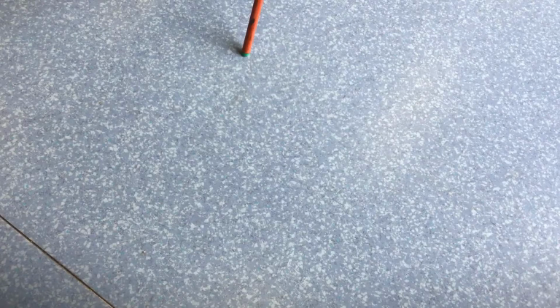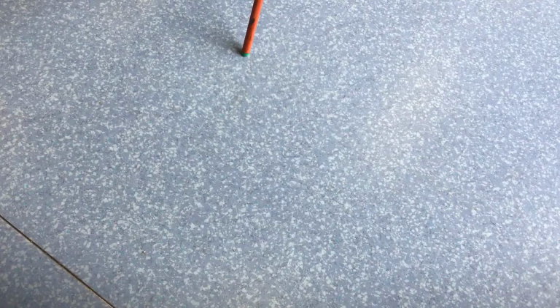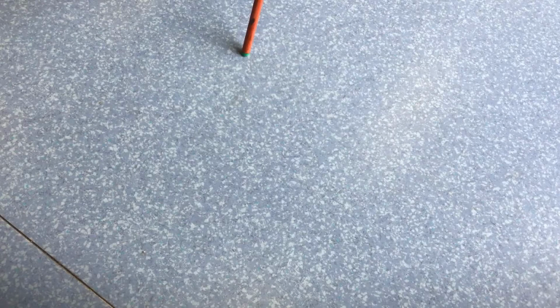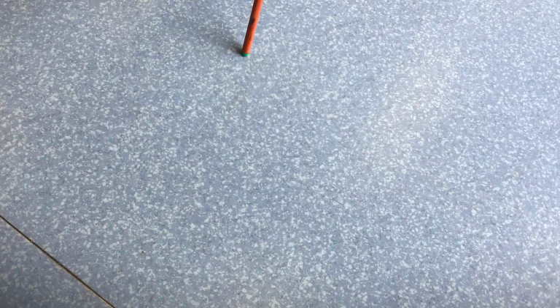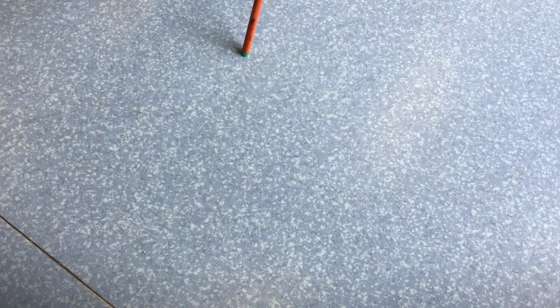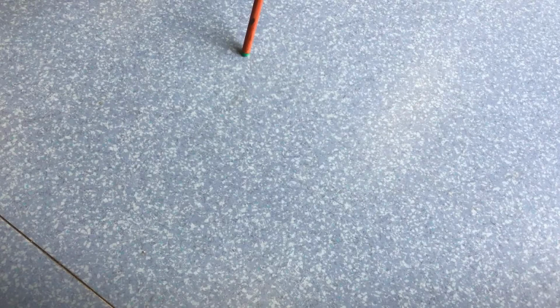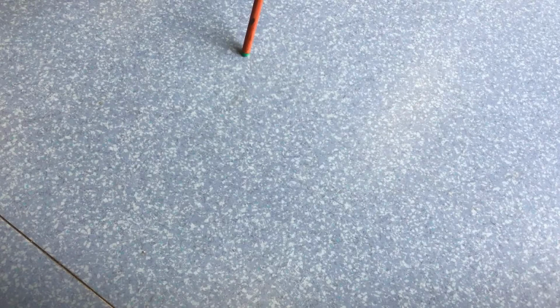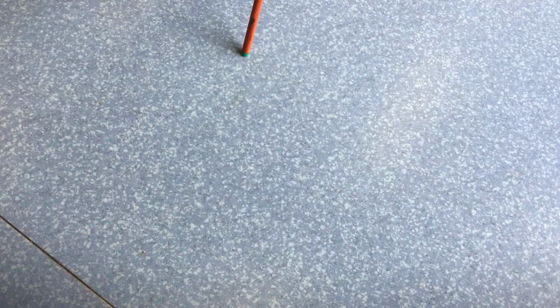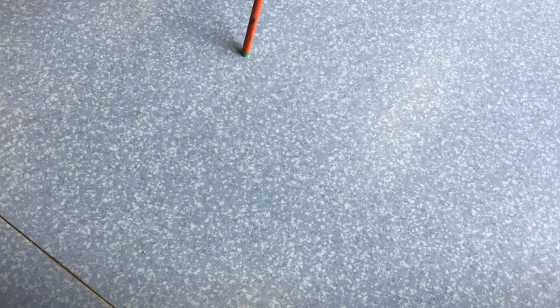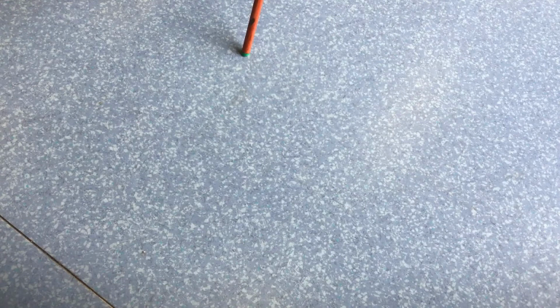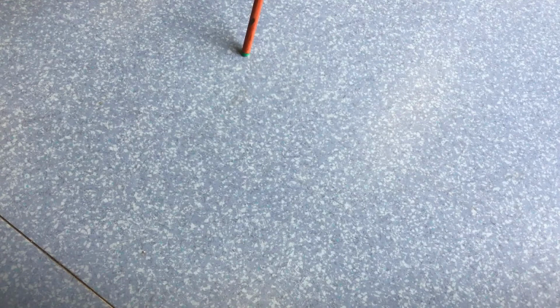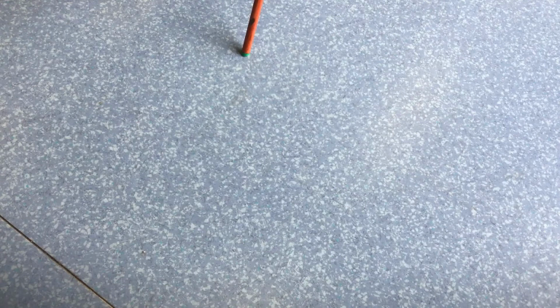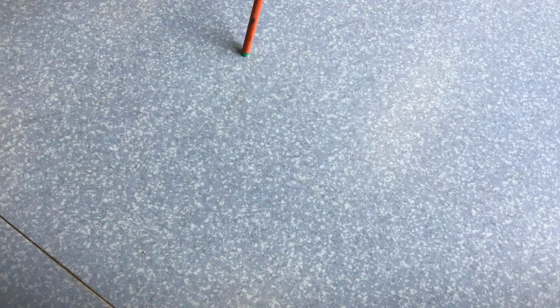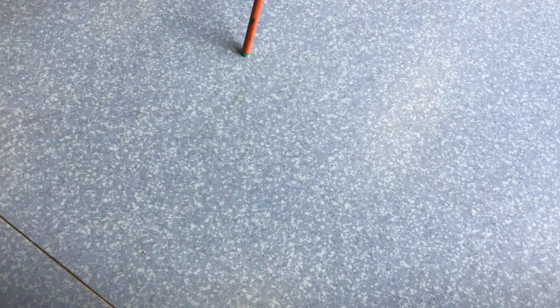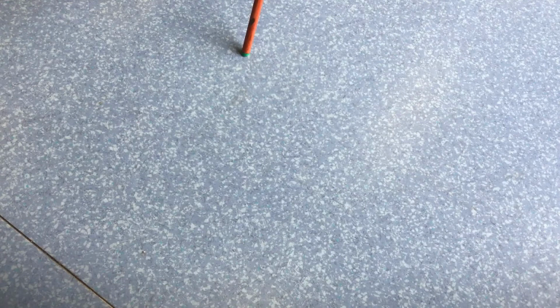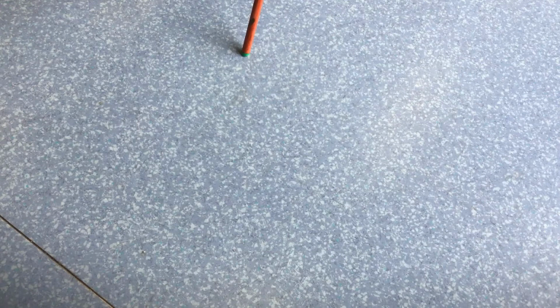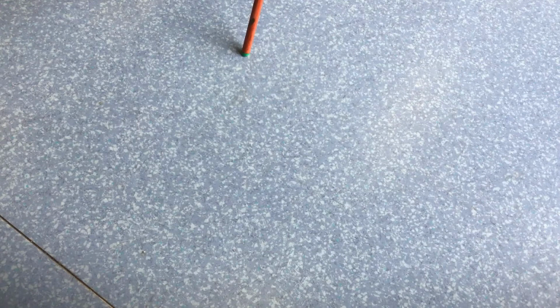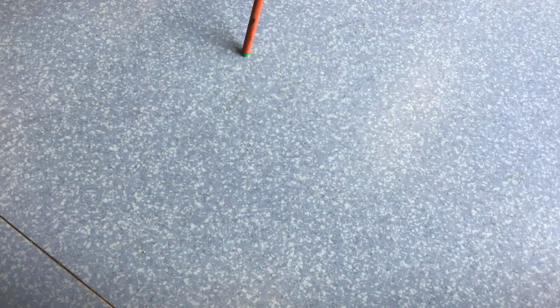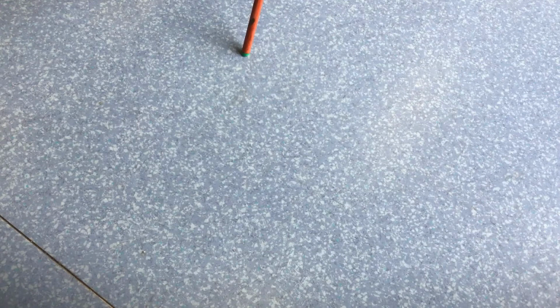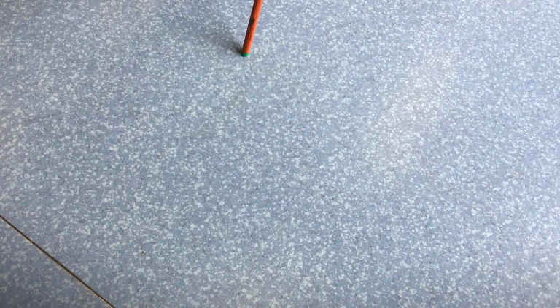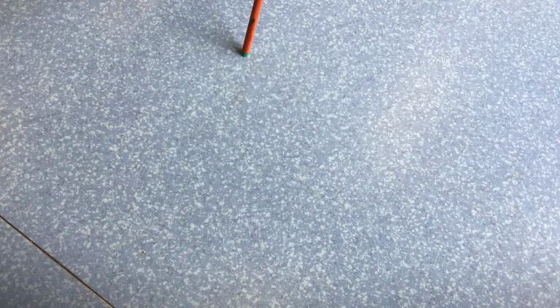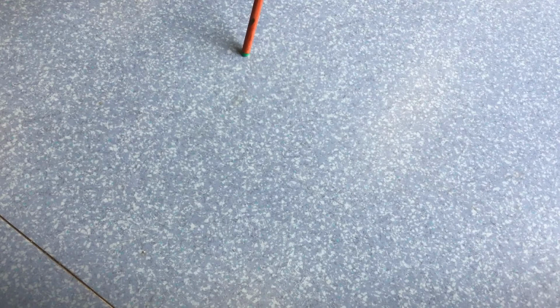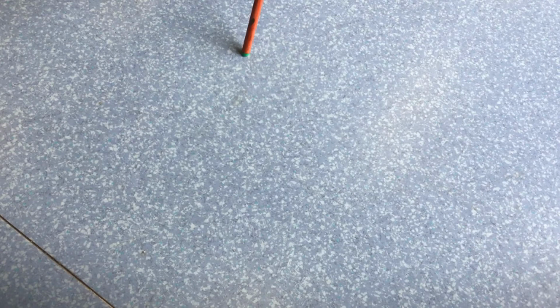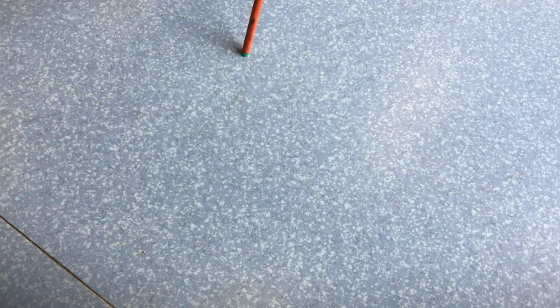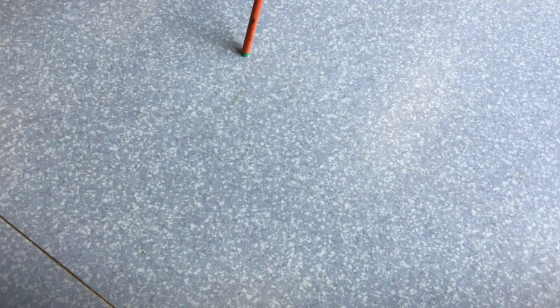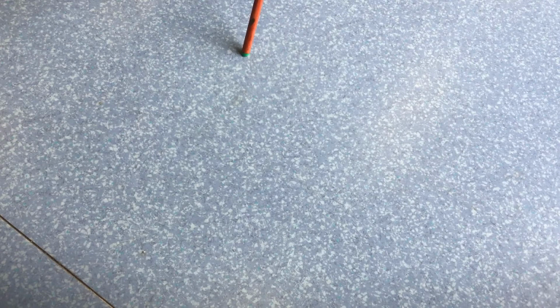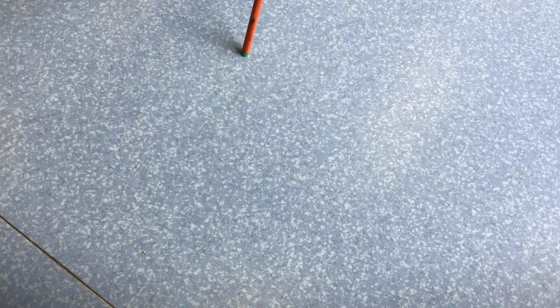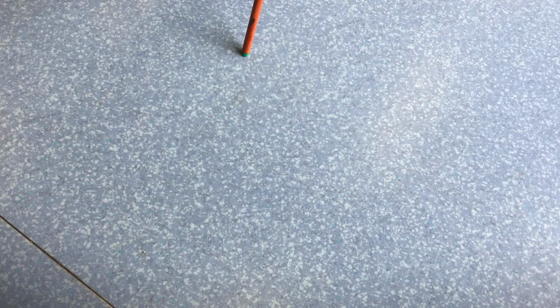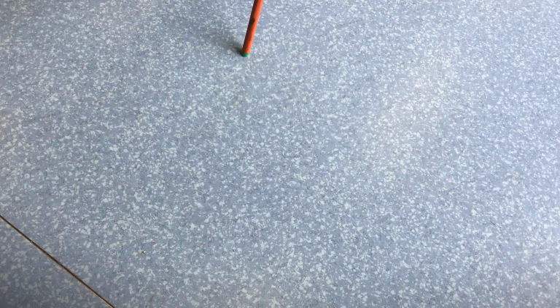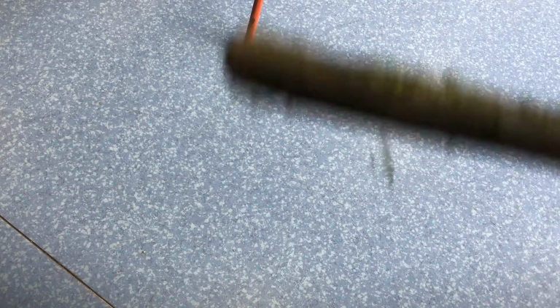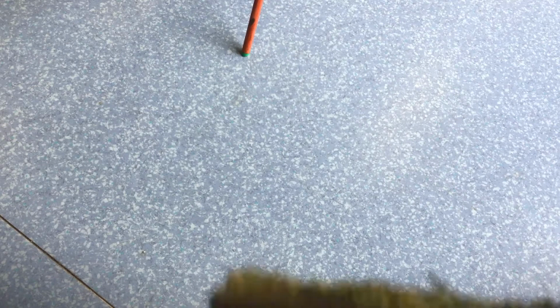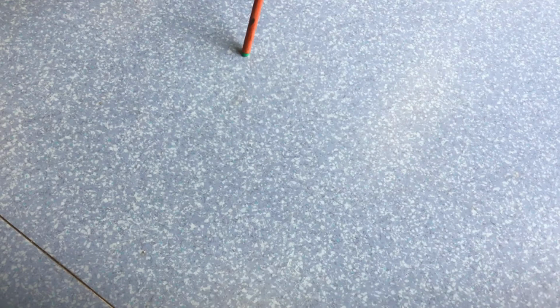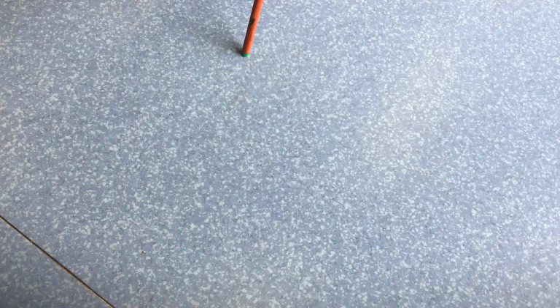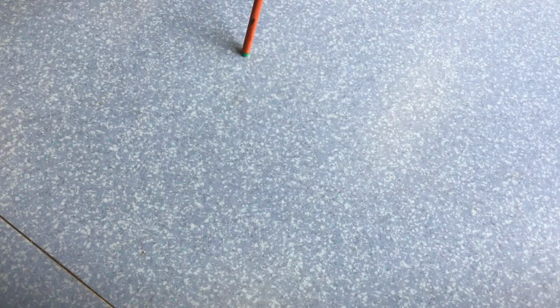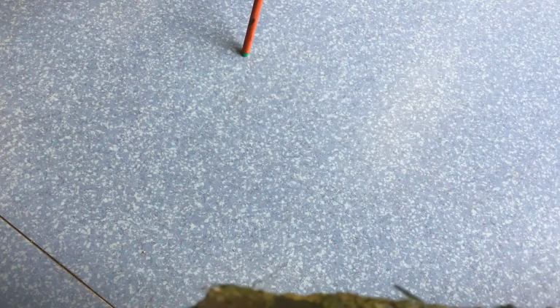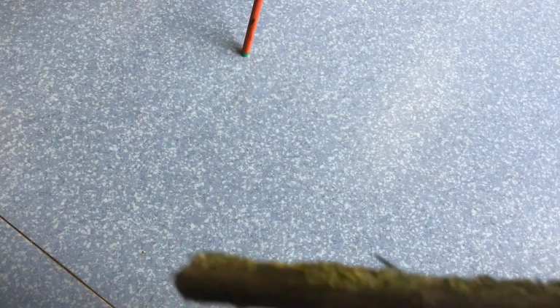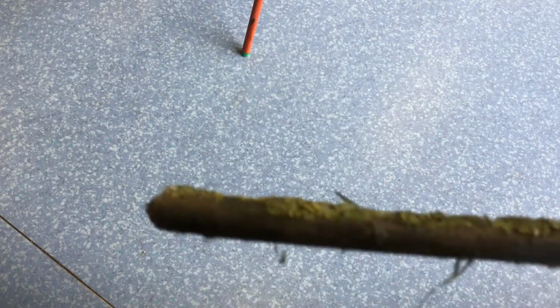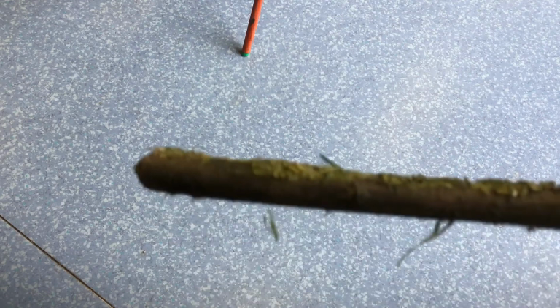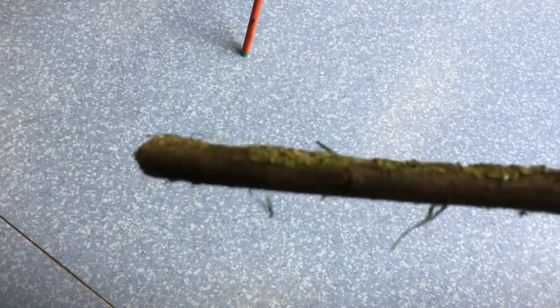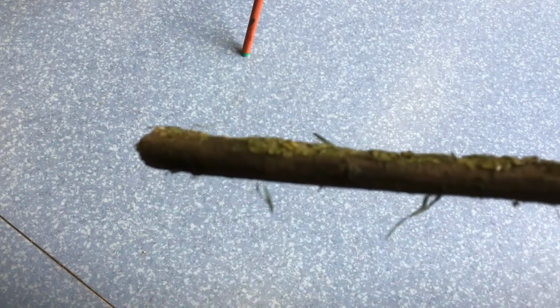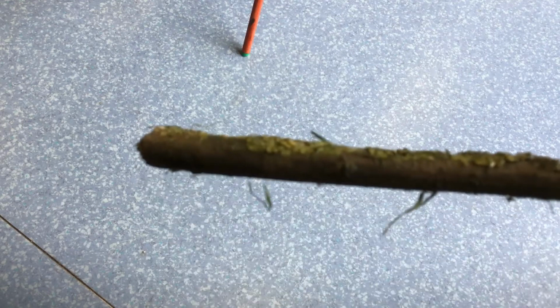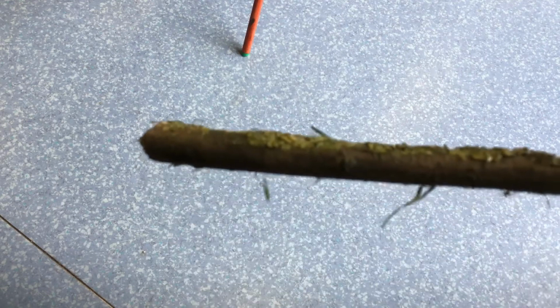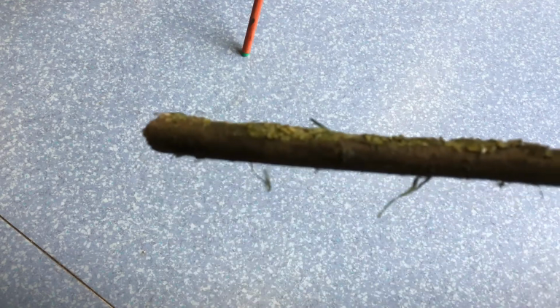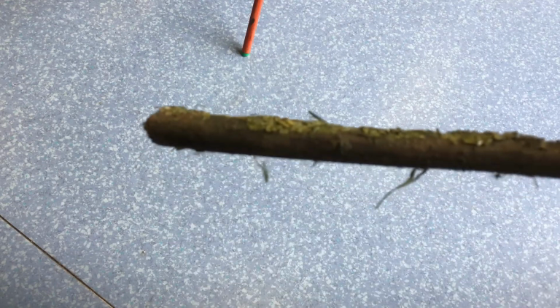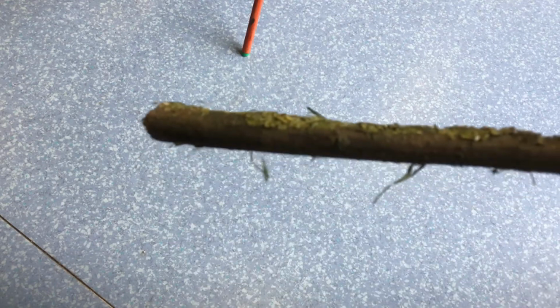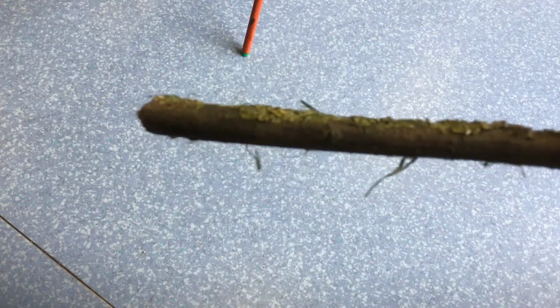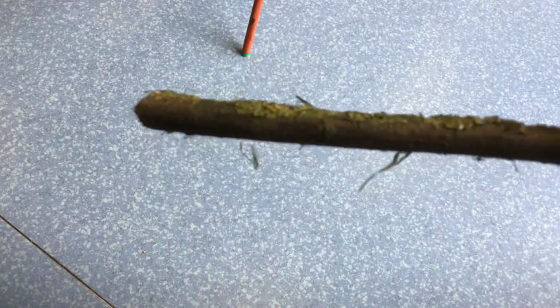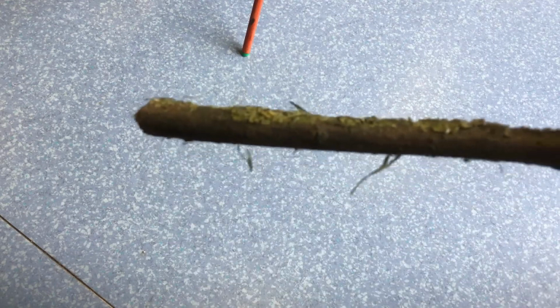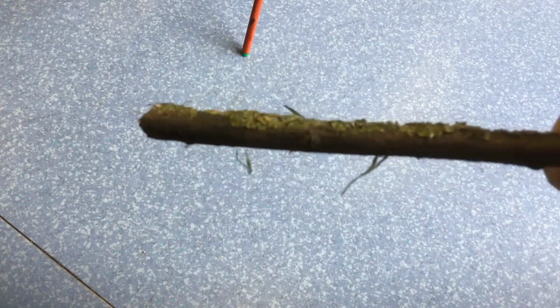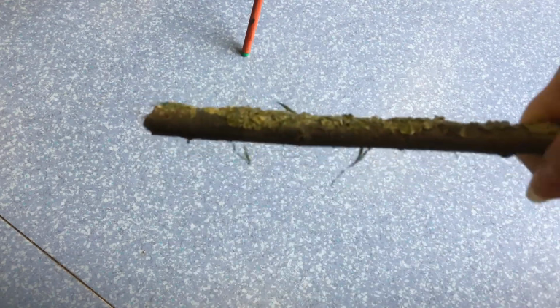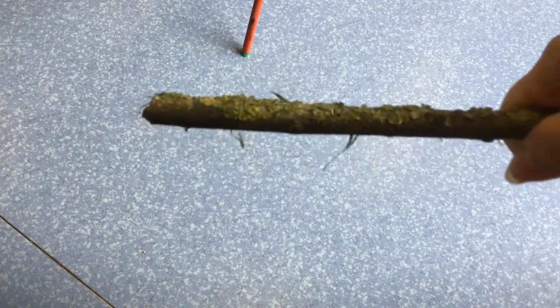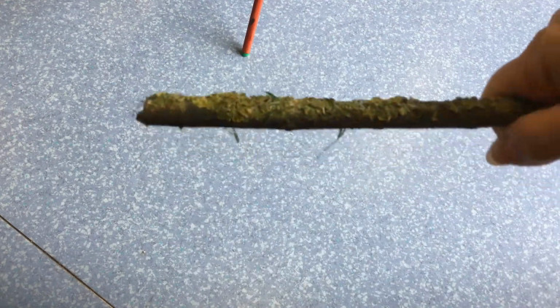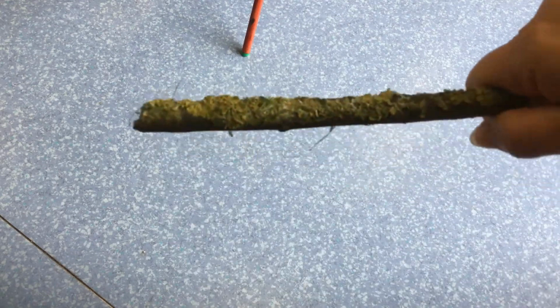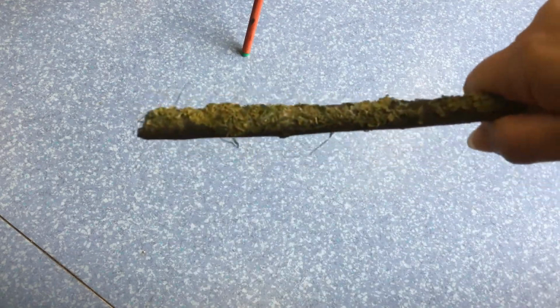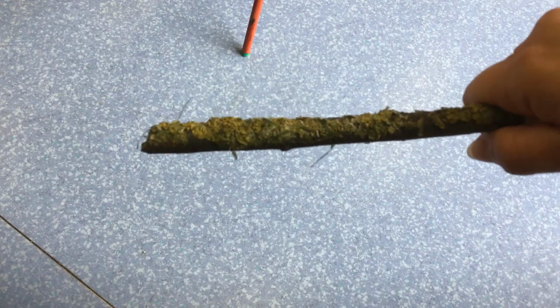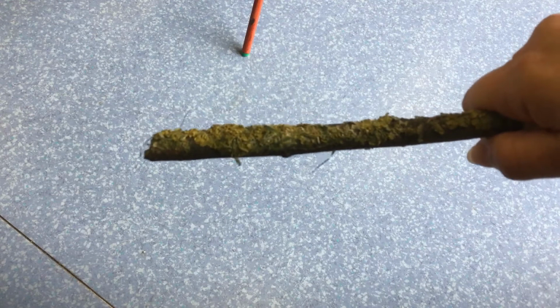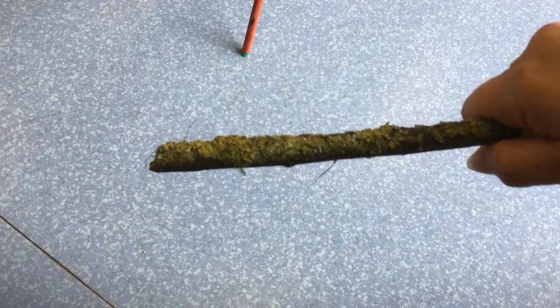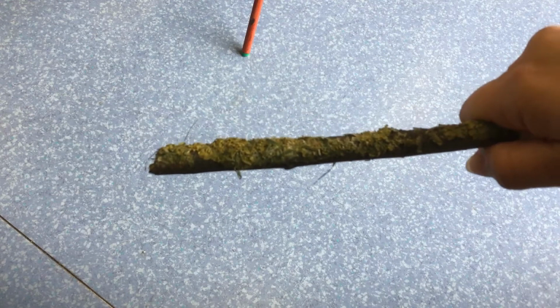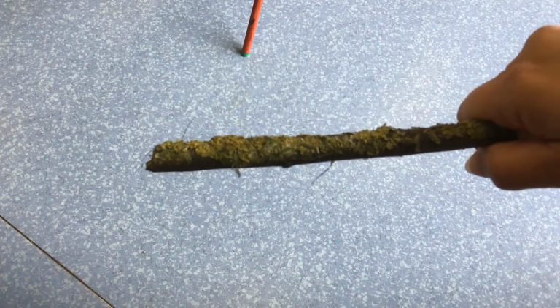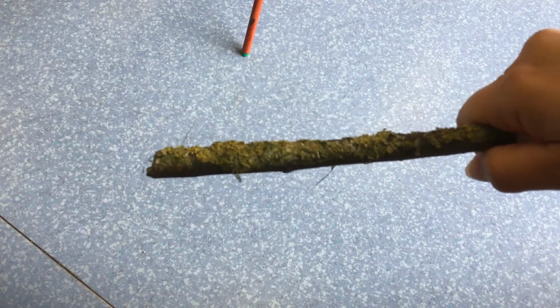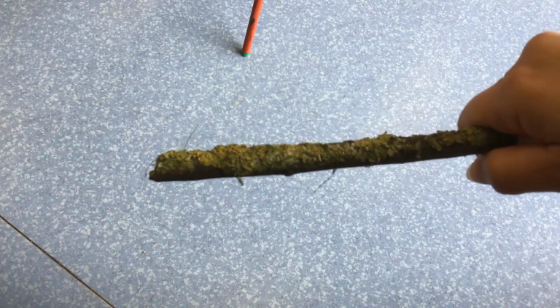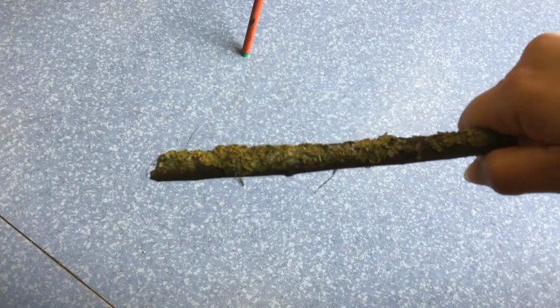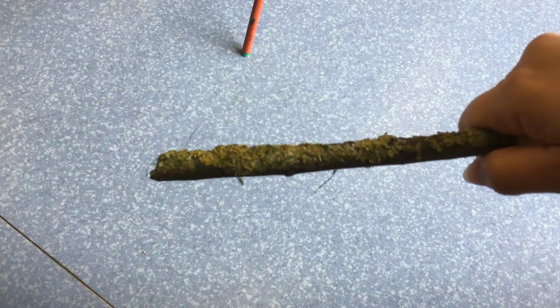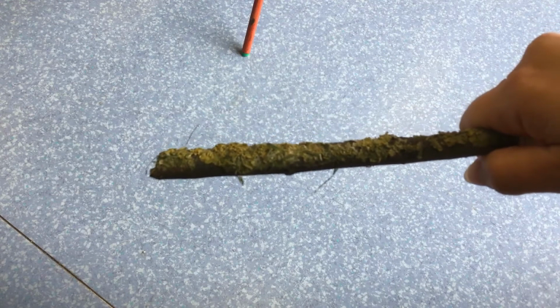This is how we made our worry dolls. First we had to find a stick, and this is one that we found outside in the playground area of school.